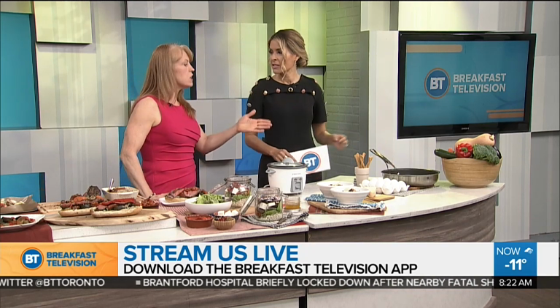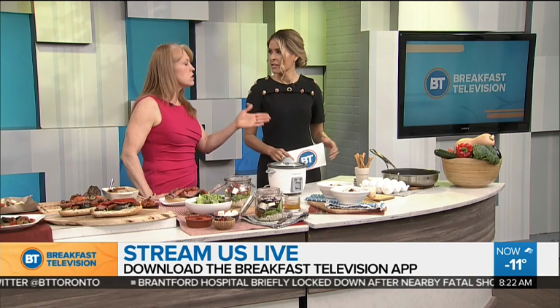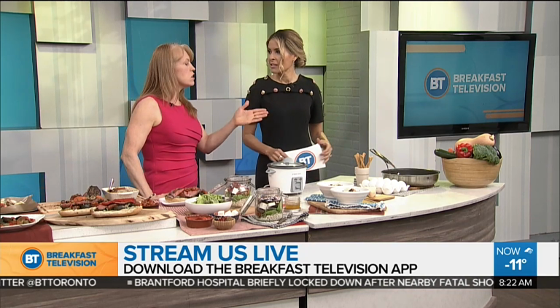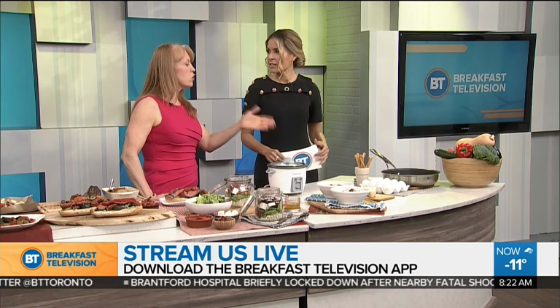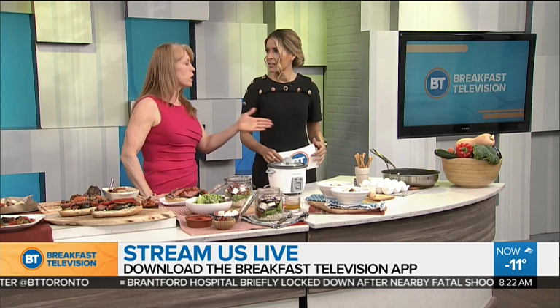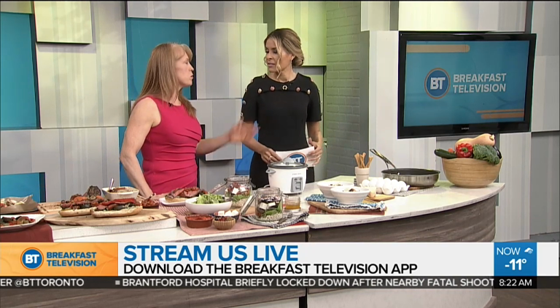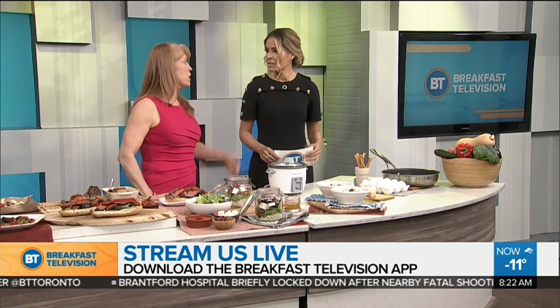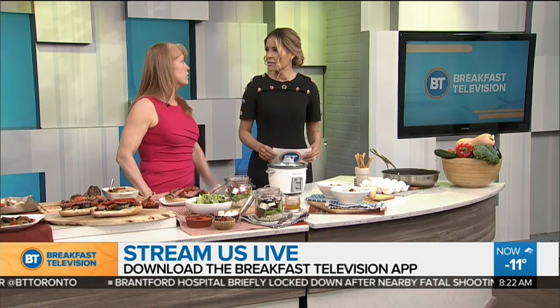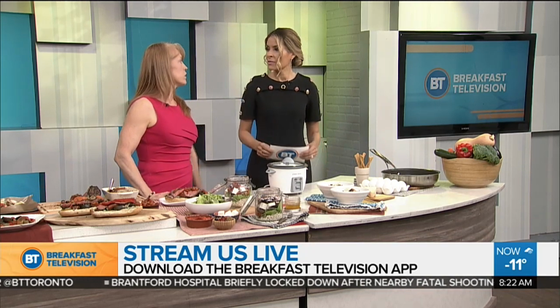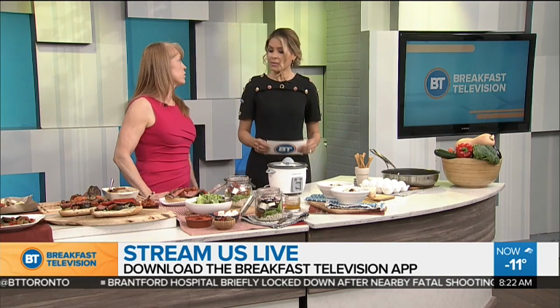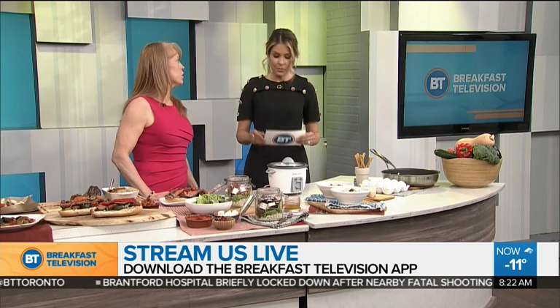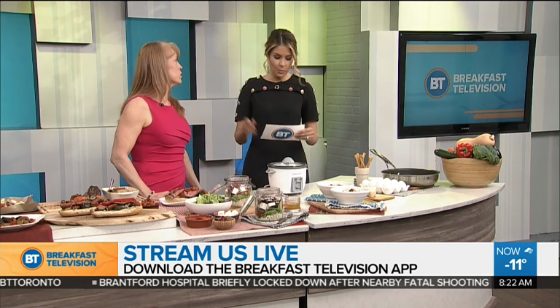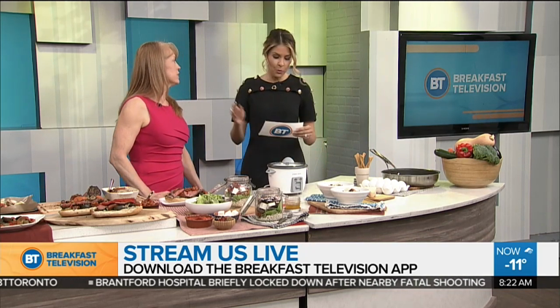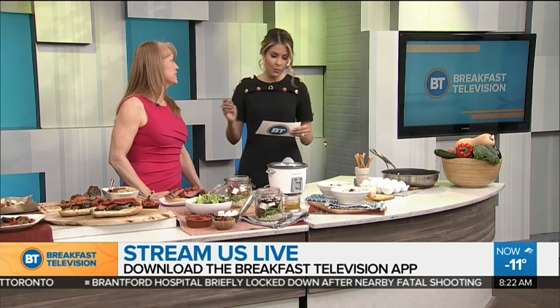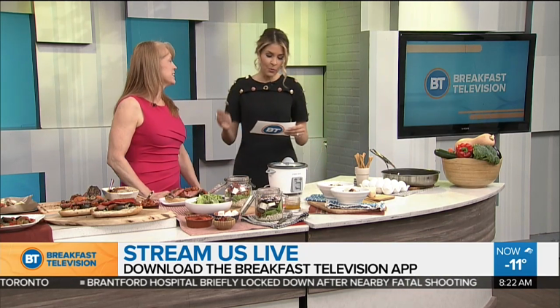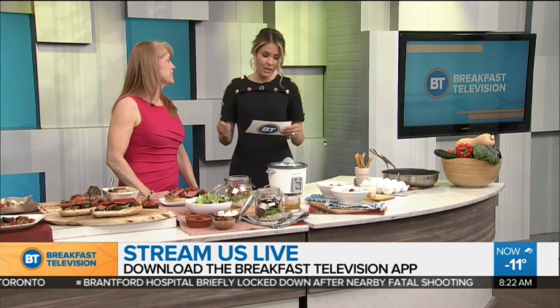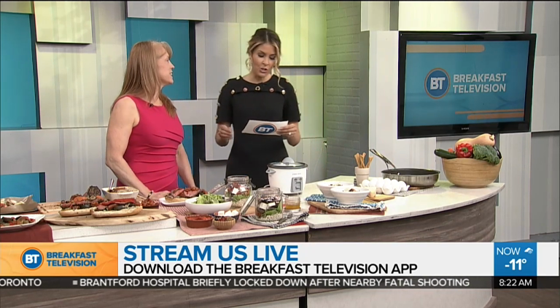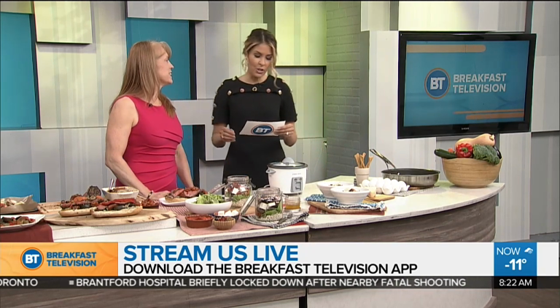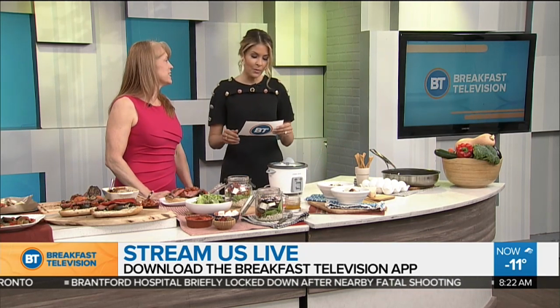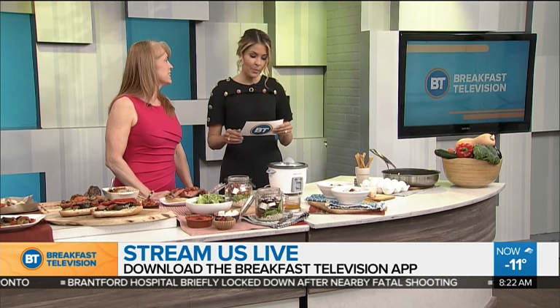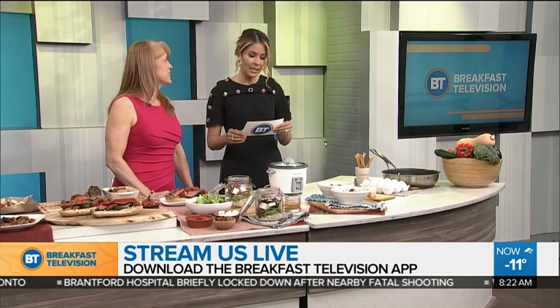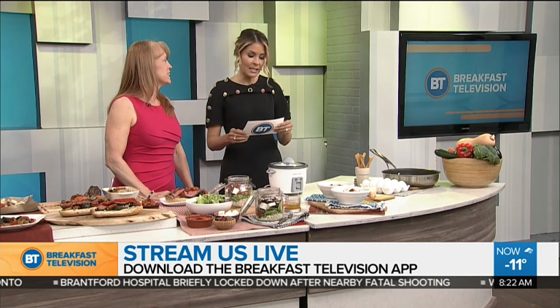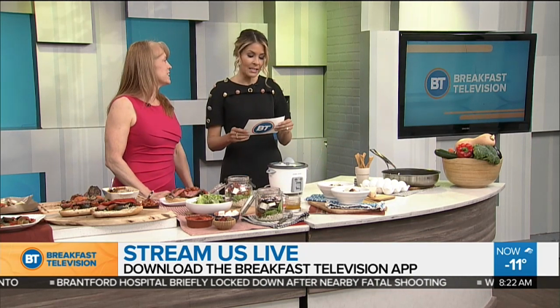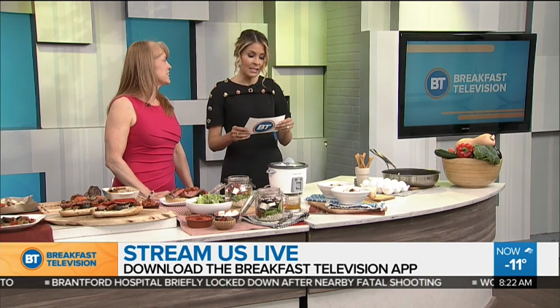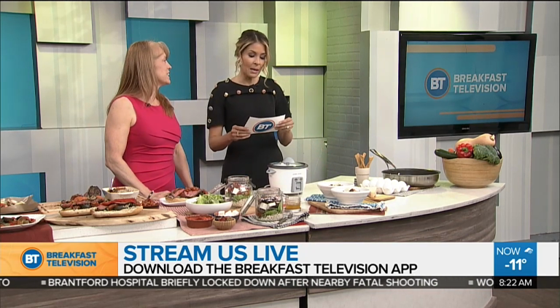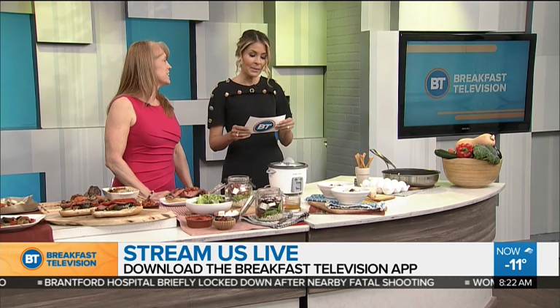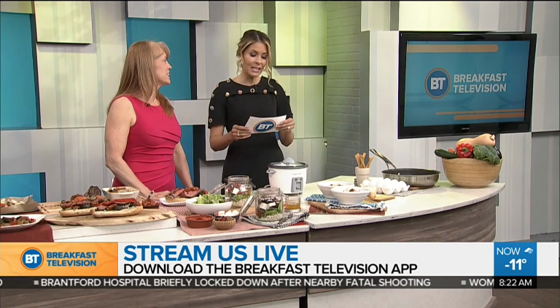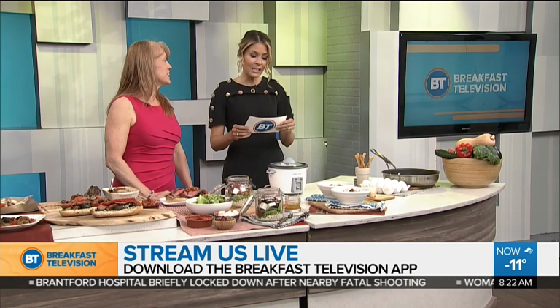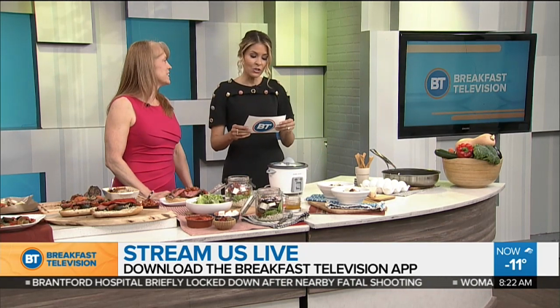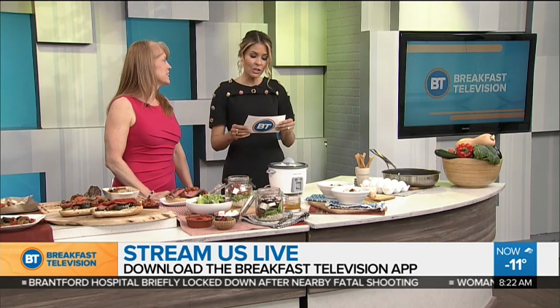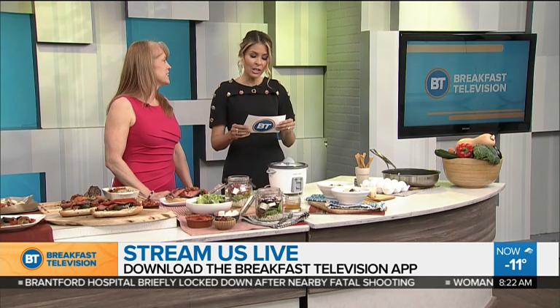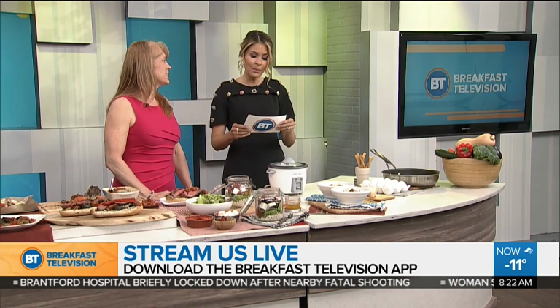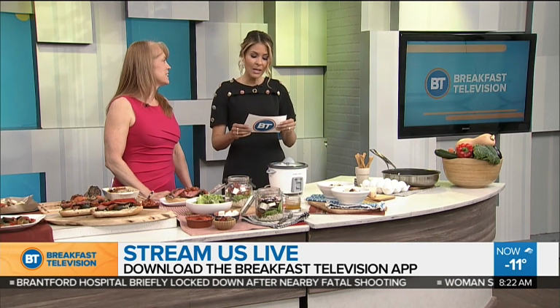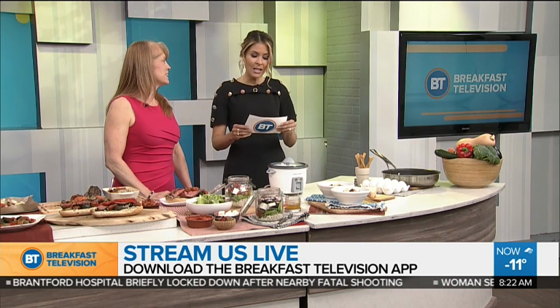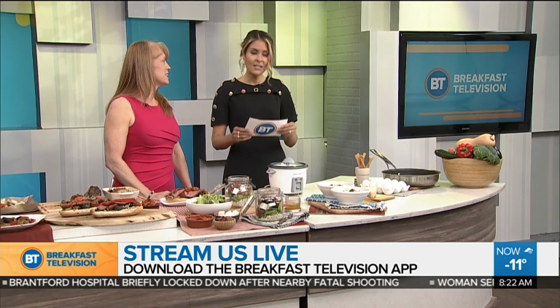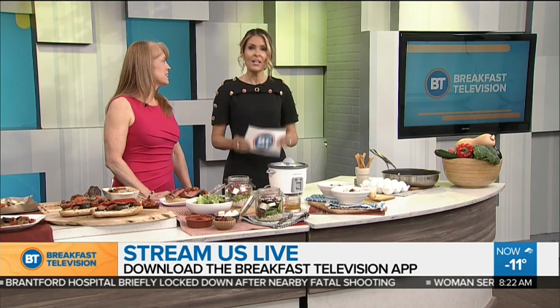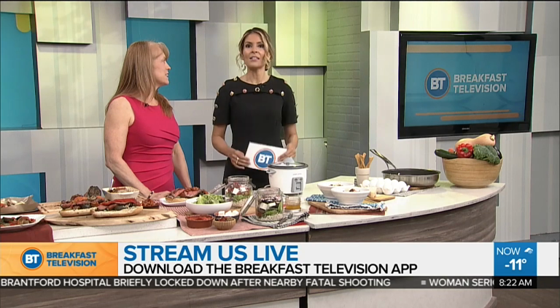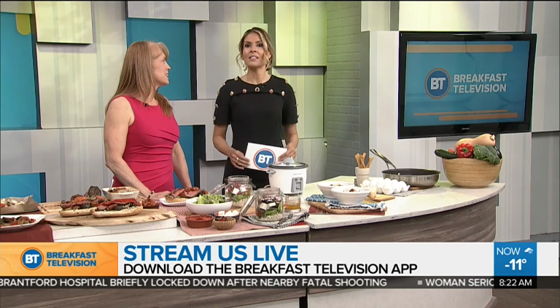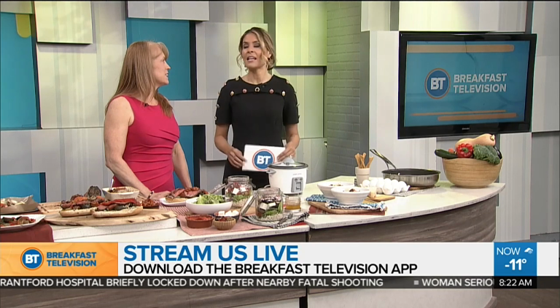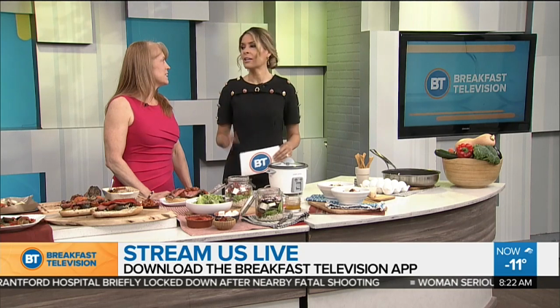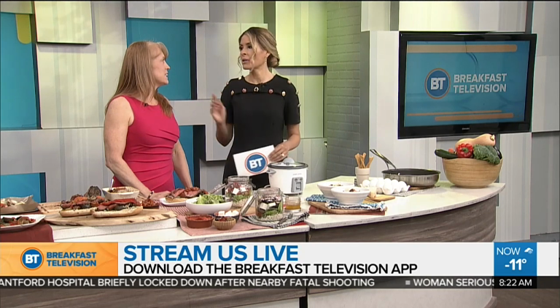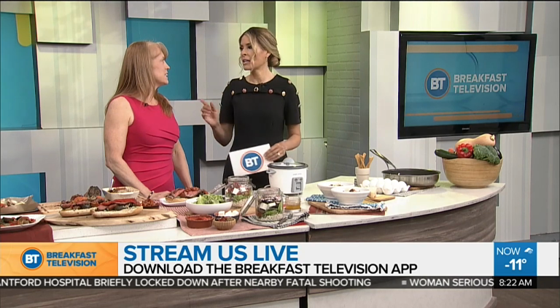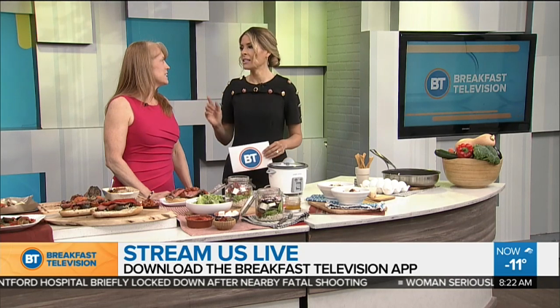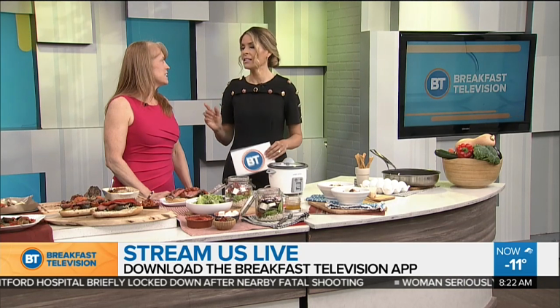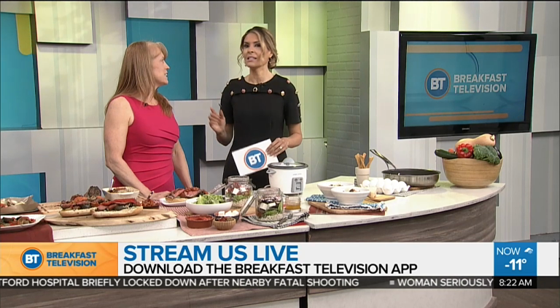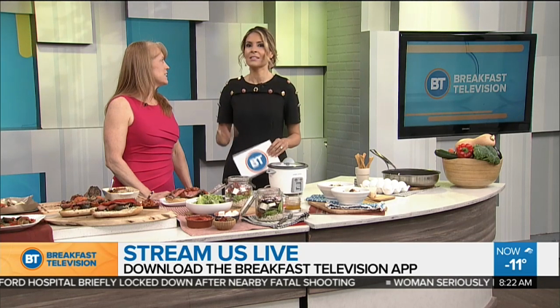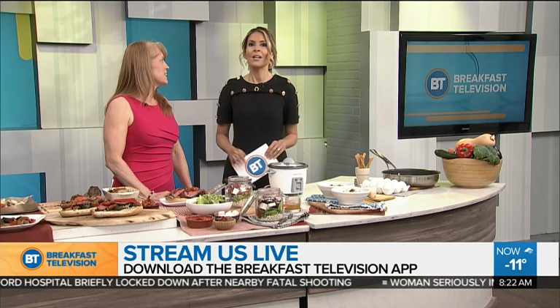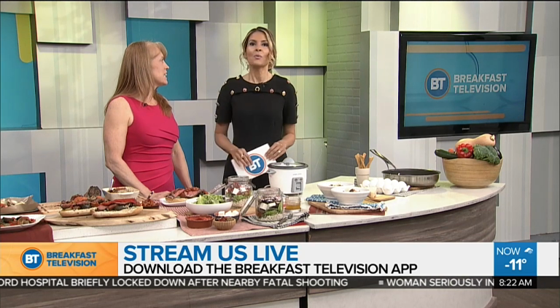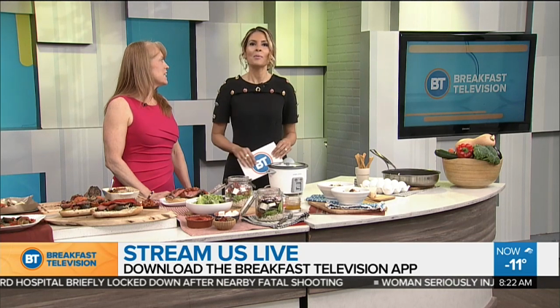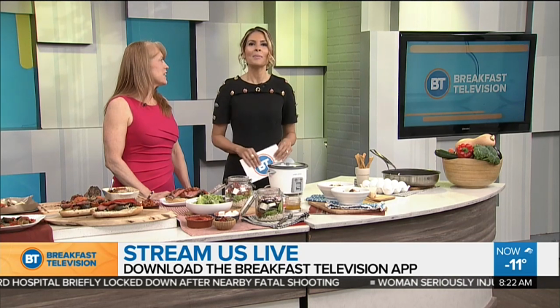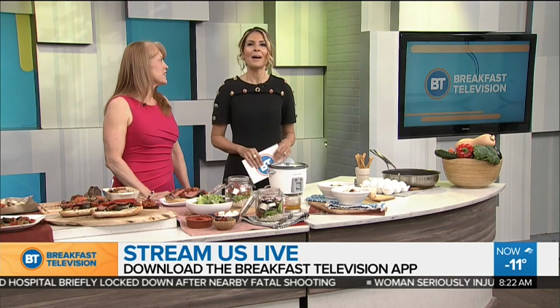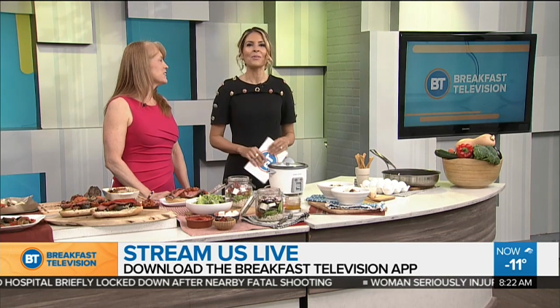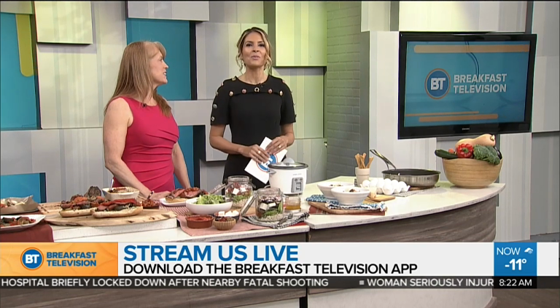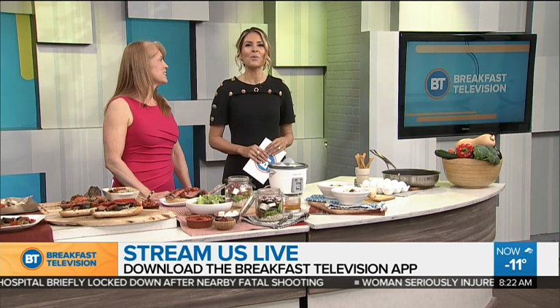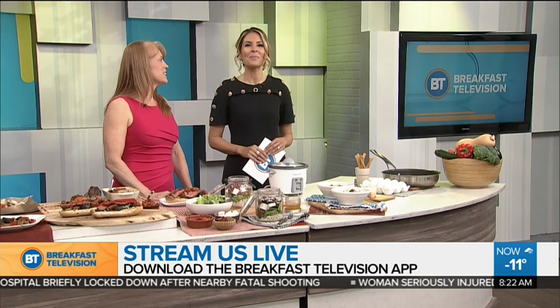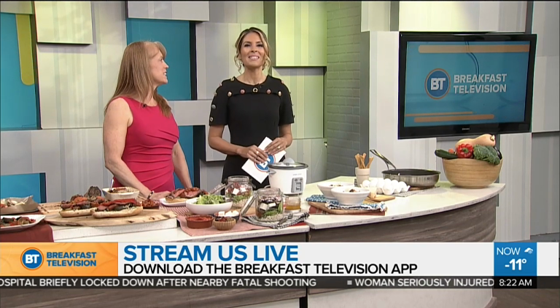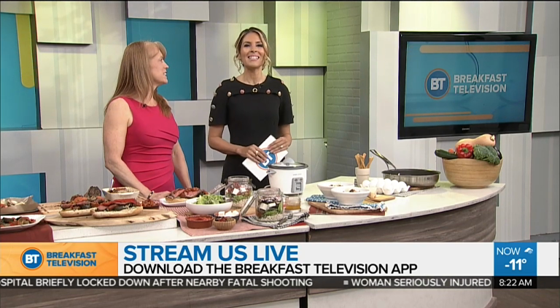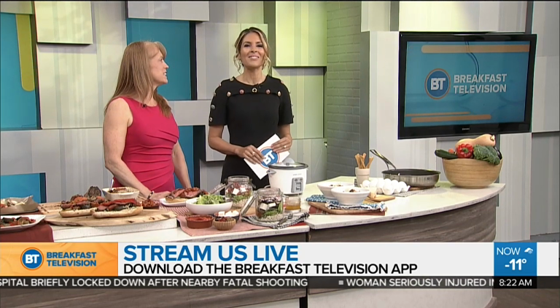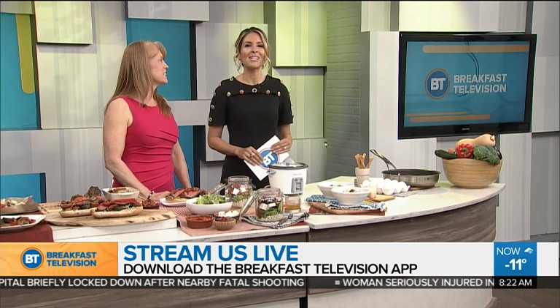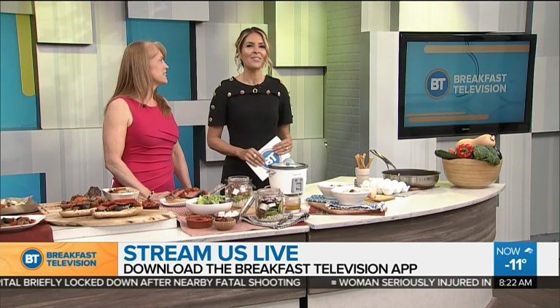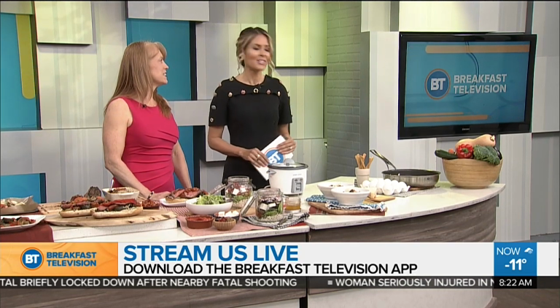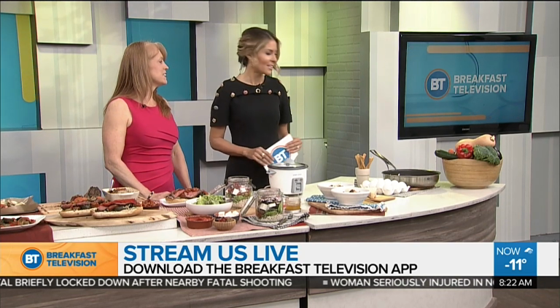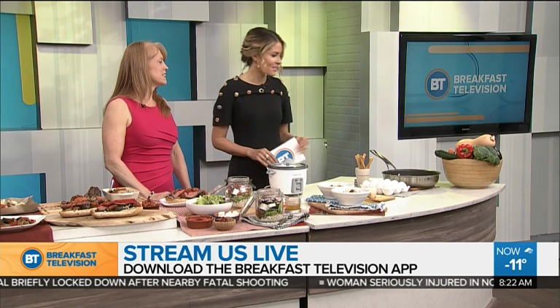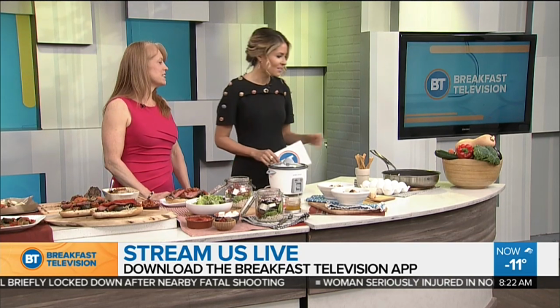For more information, everybody, visit yummylunchclub.ca. Great ideas — we'll be back with more BT right after this.